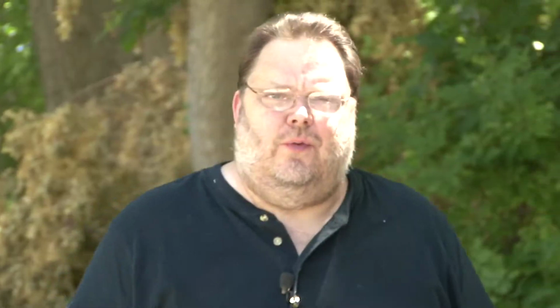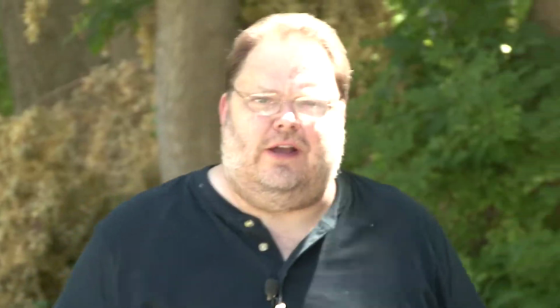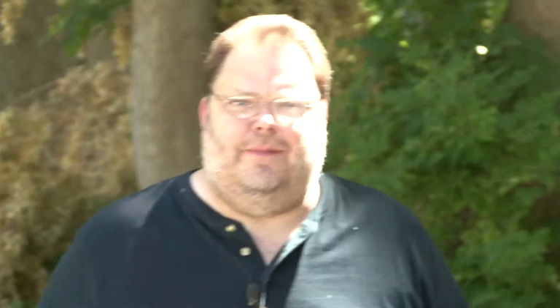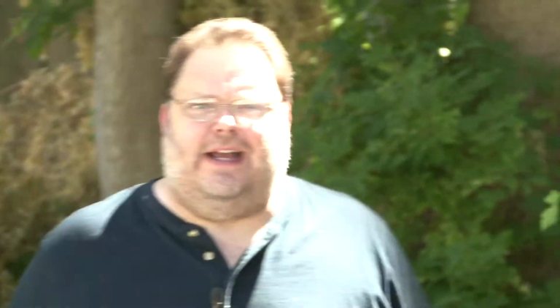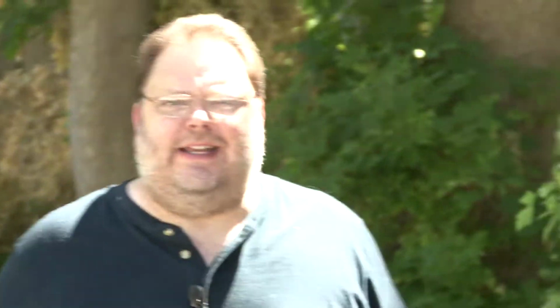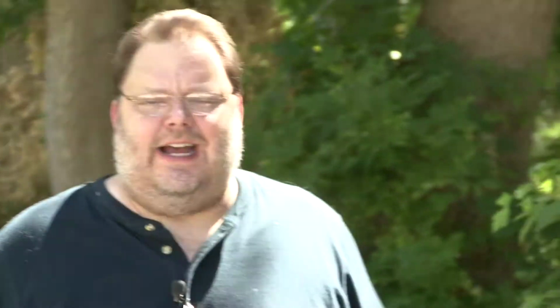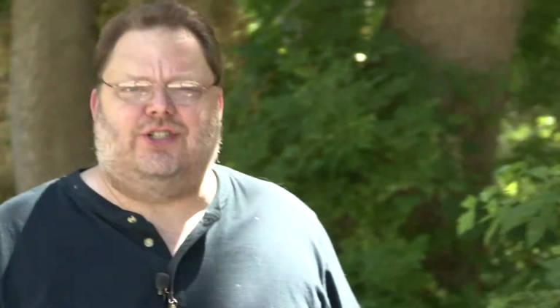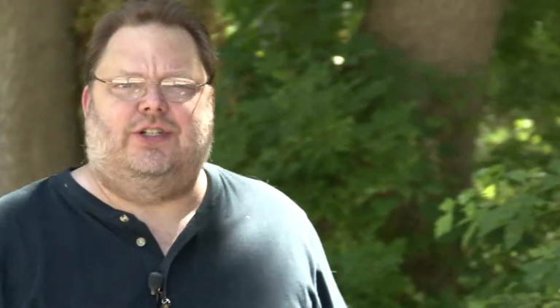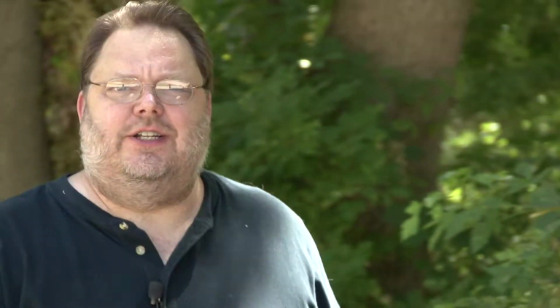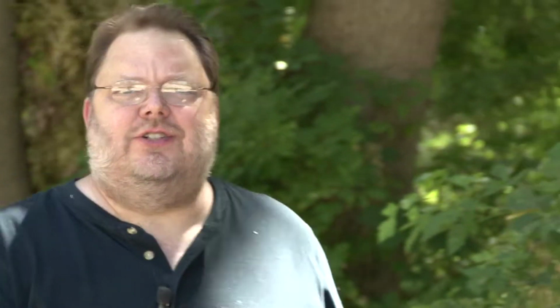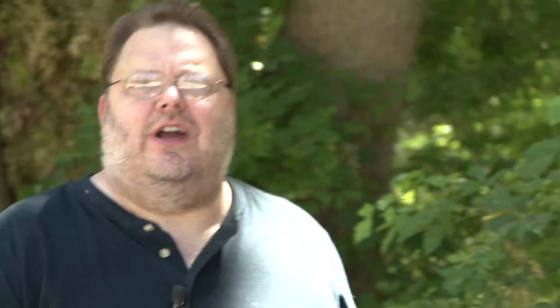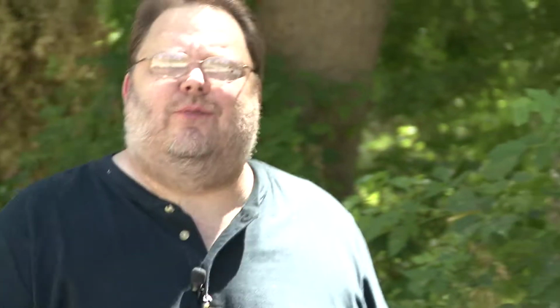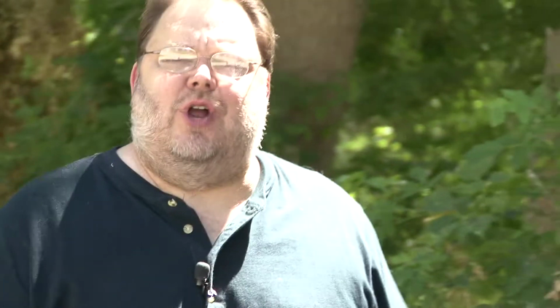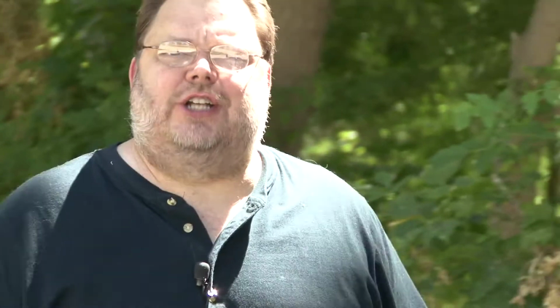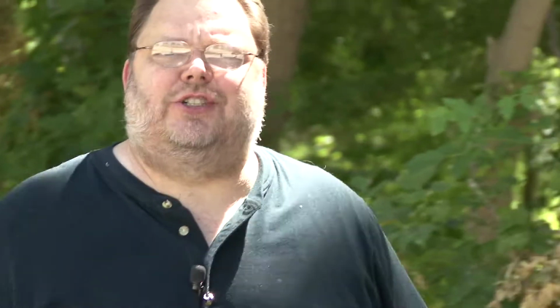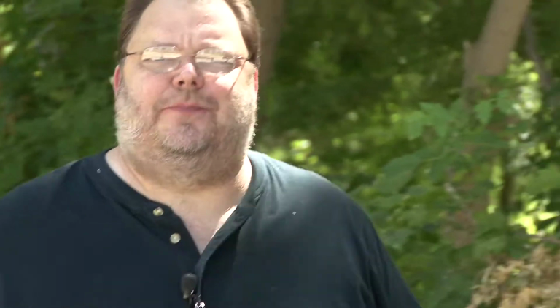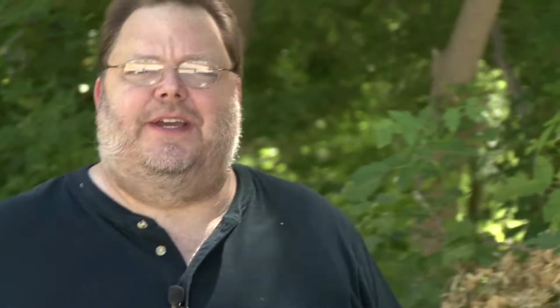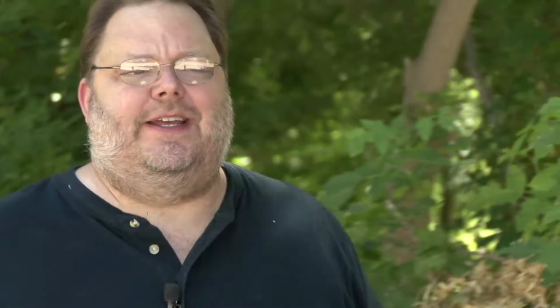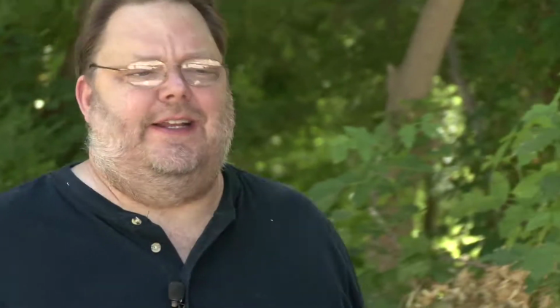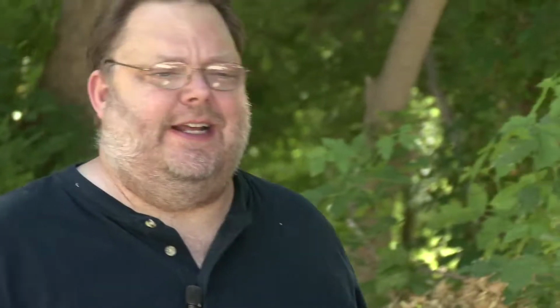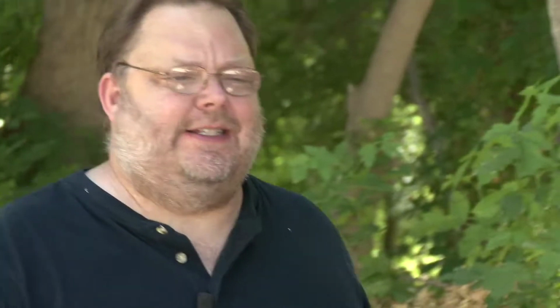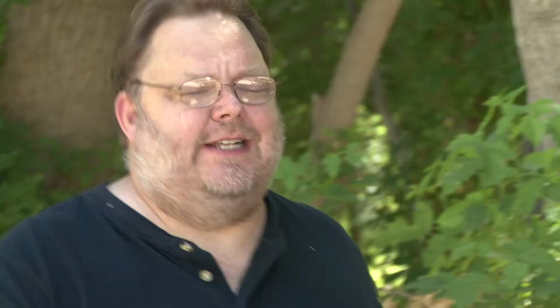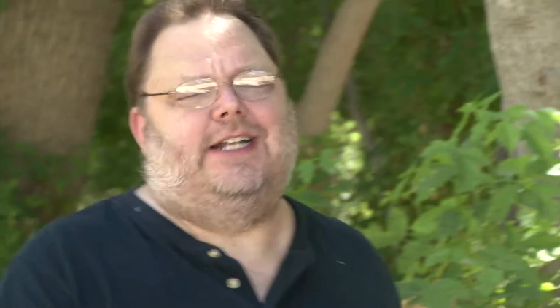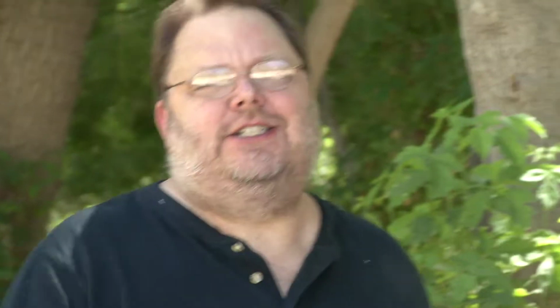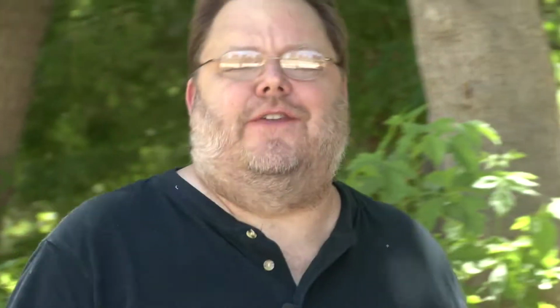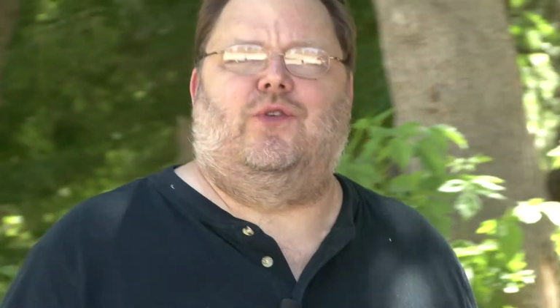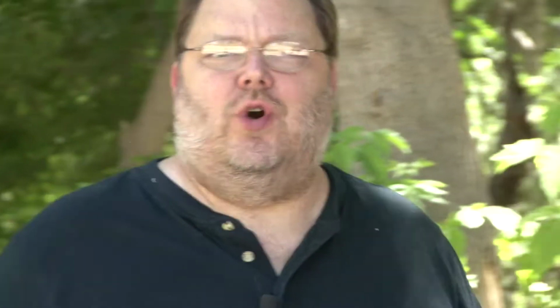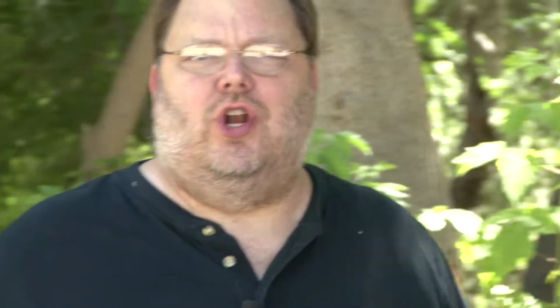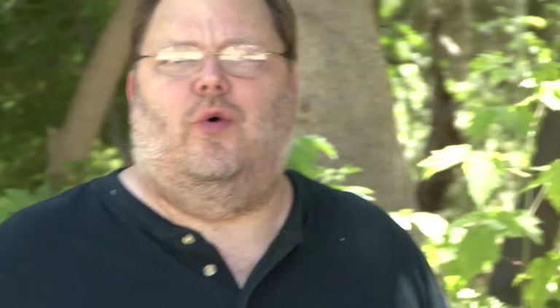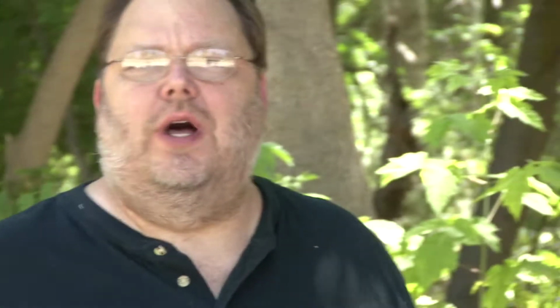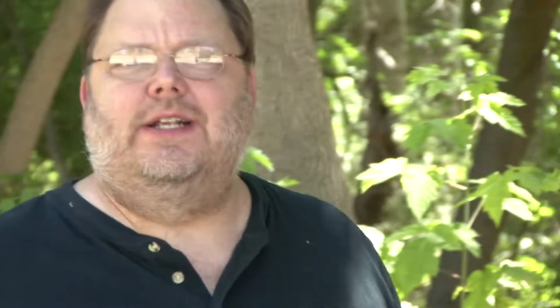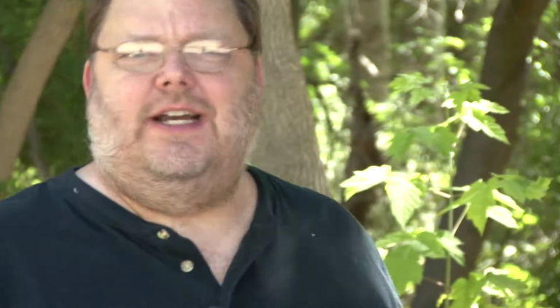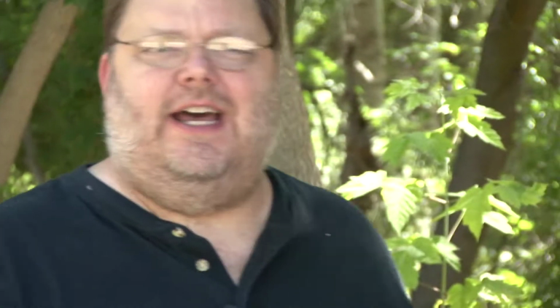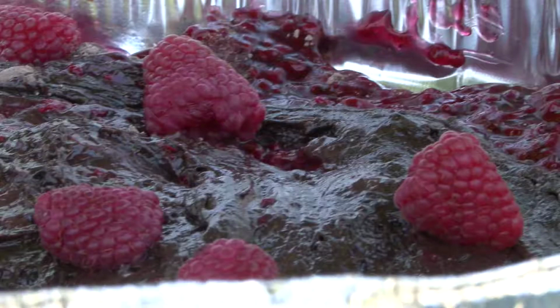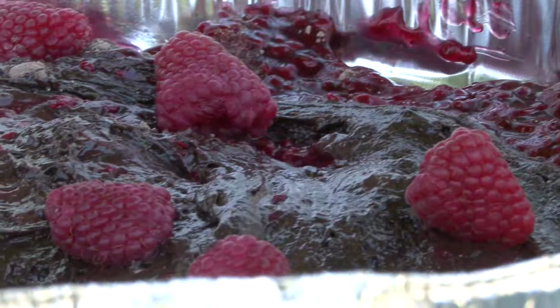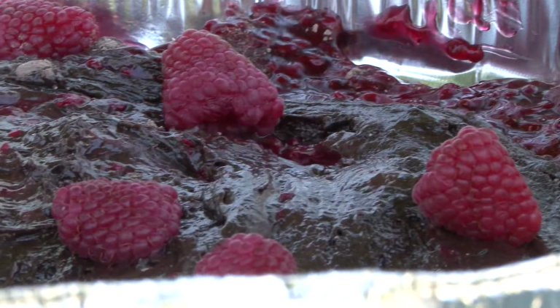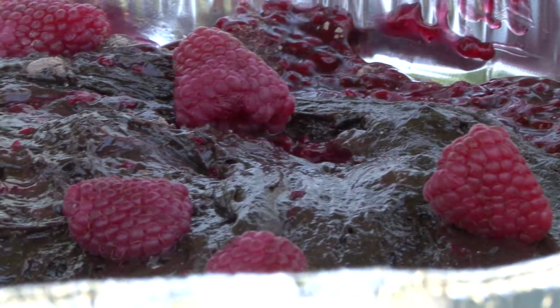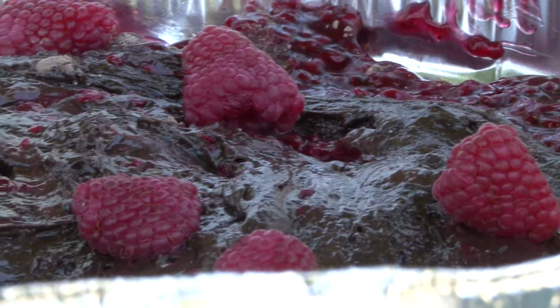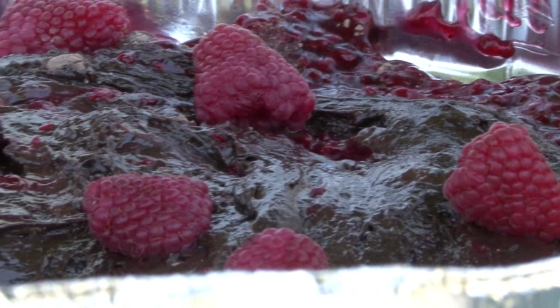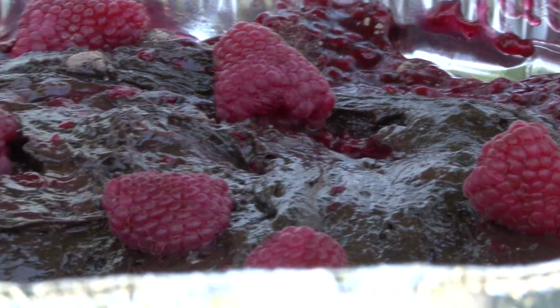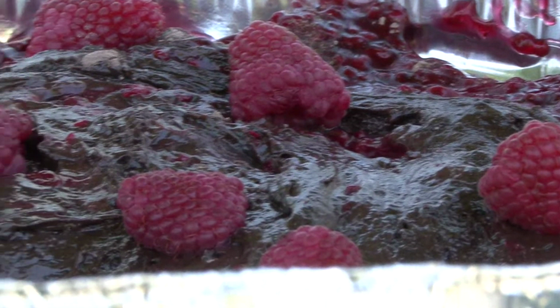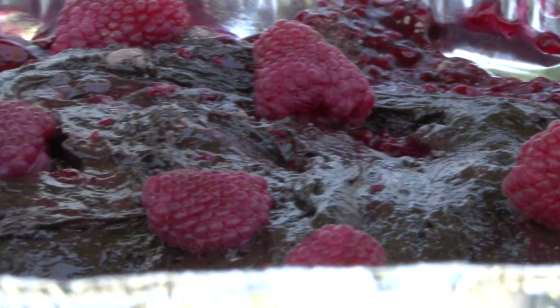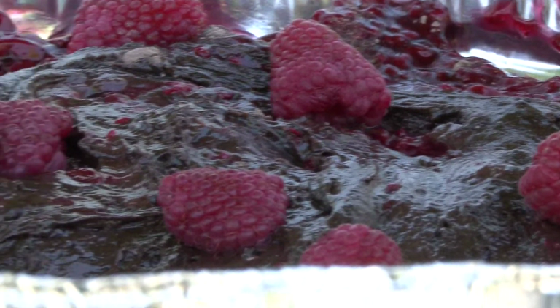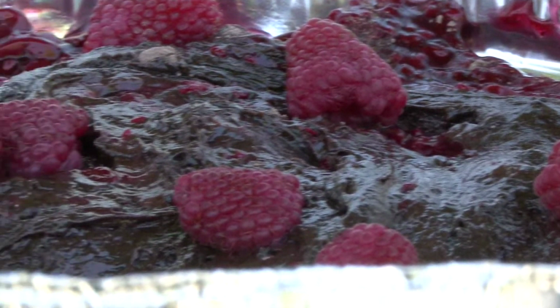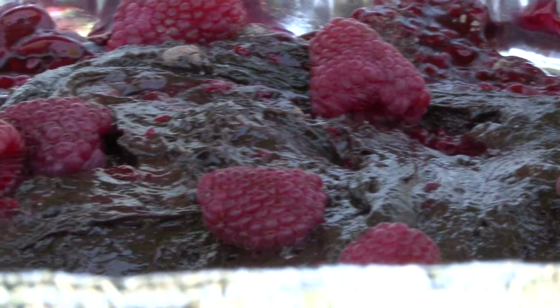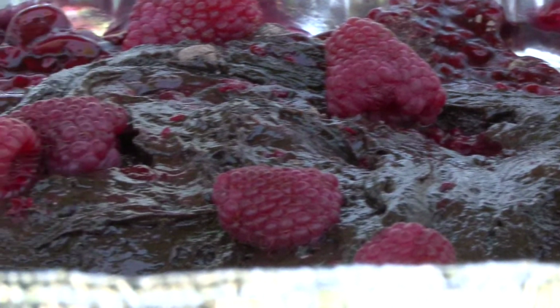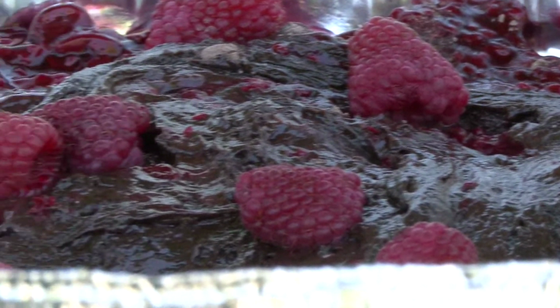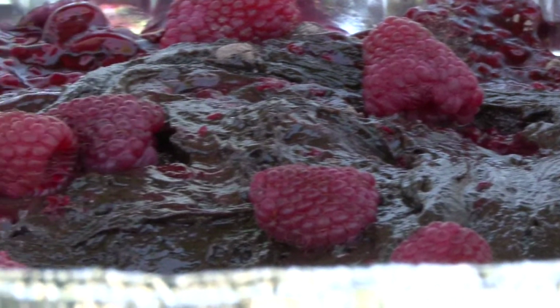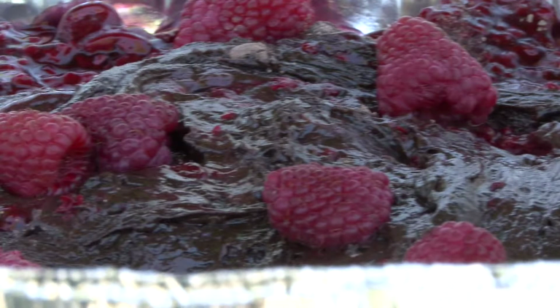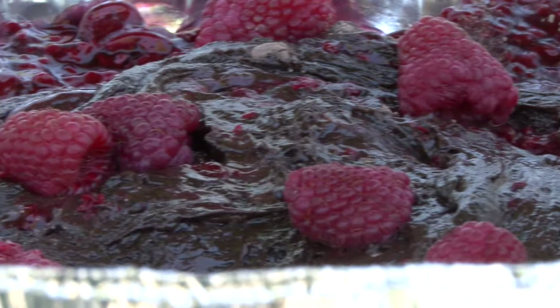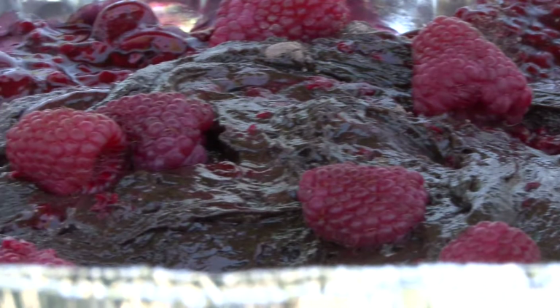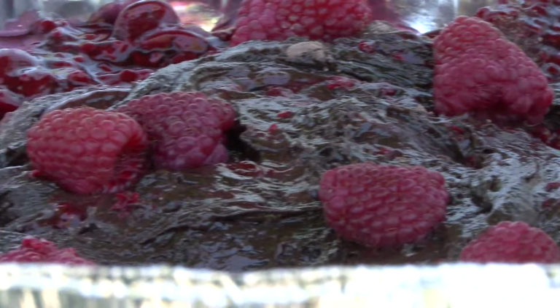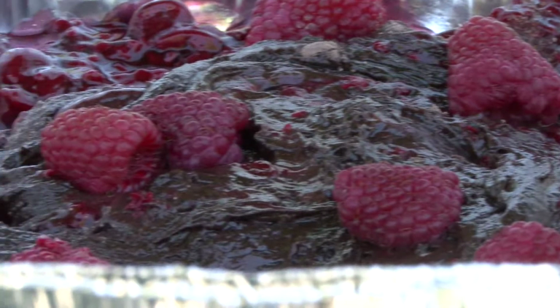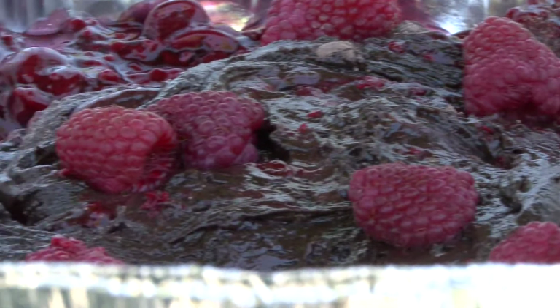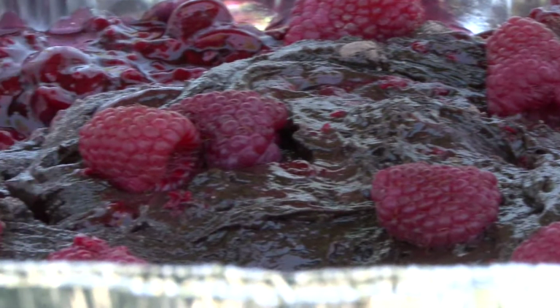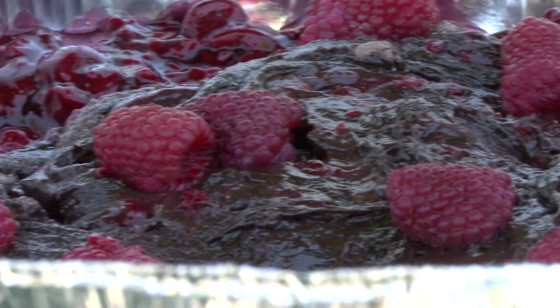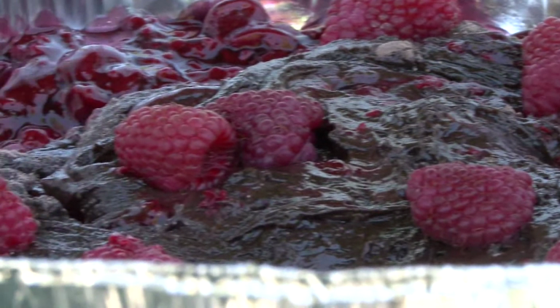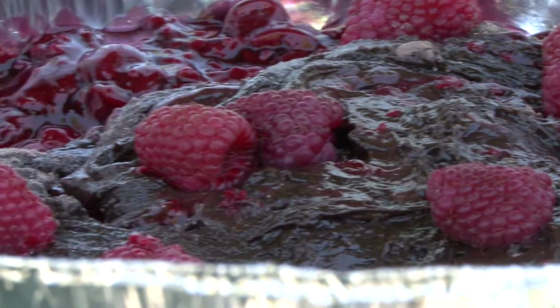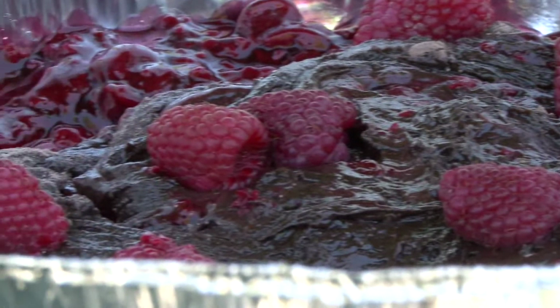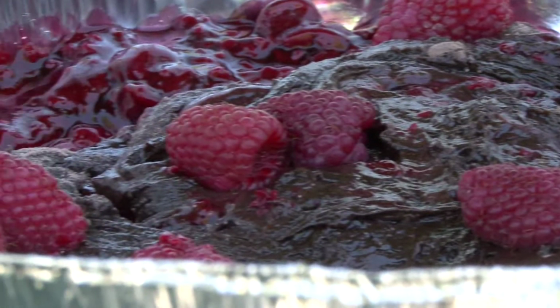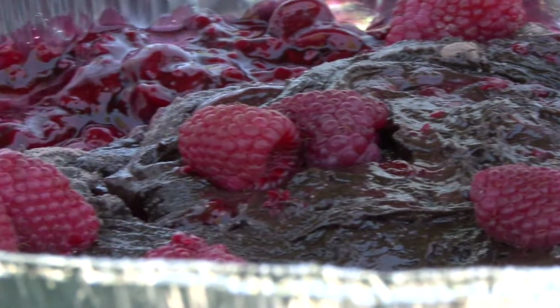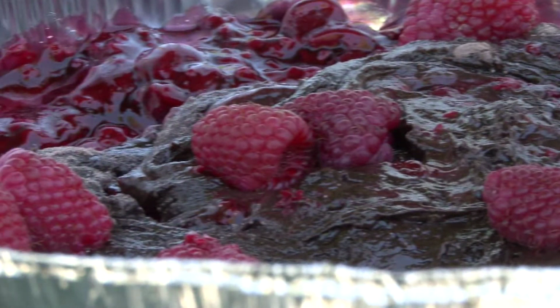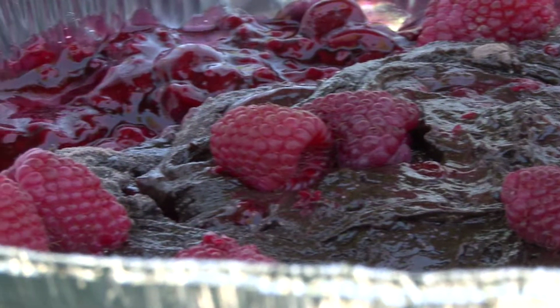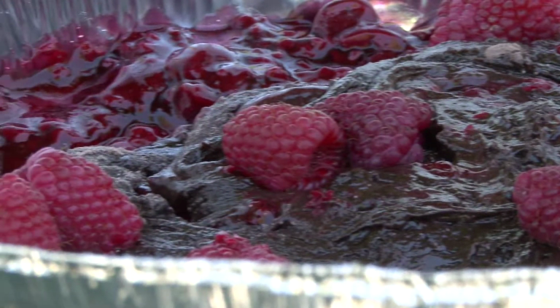Welcome back to At Your Leisure. I'm Roger B. It's Dutch Oven 101 time, and today we're going to do a dark chocolate fudge cake with raspberries.